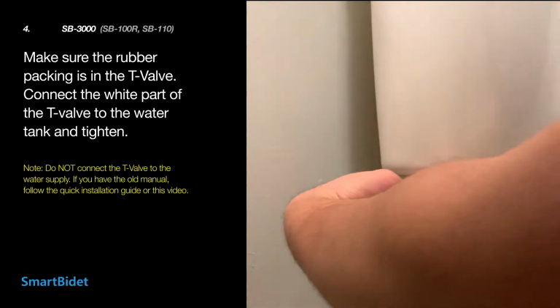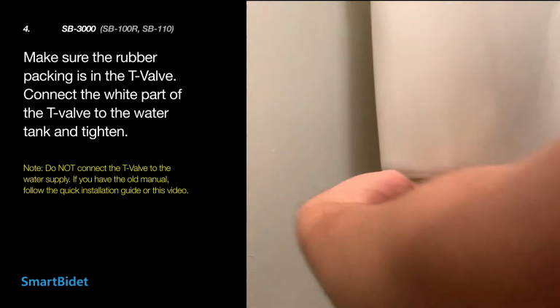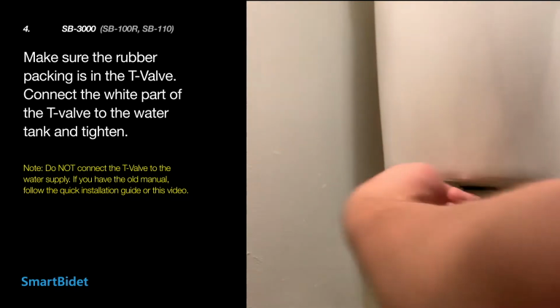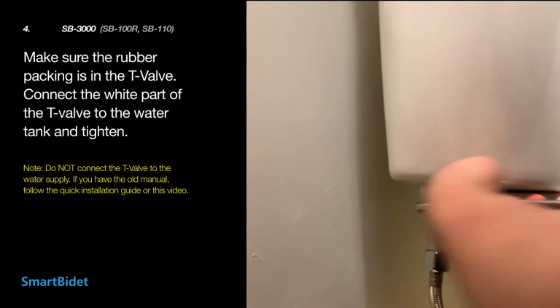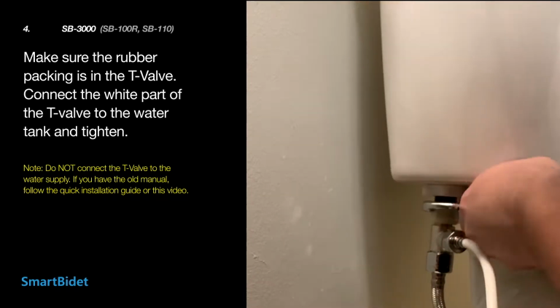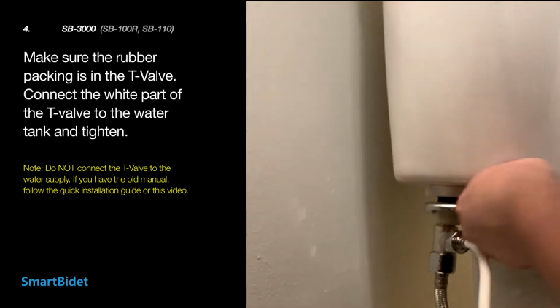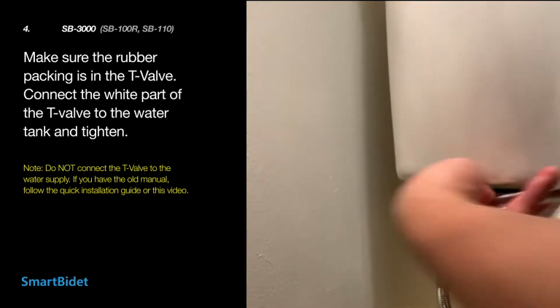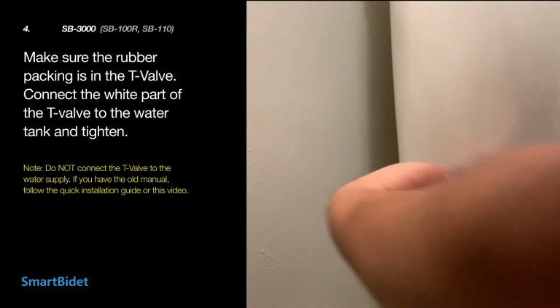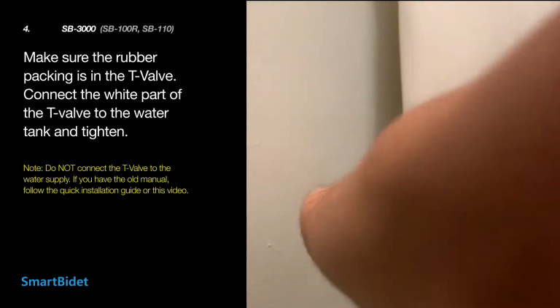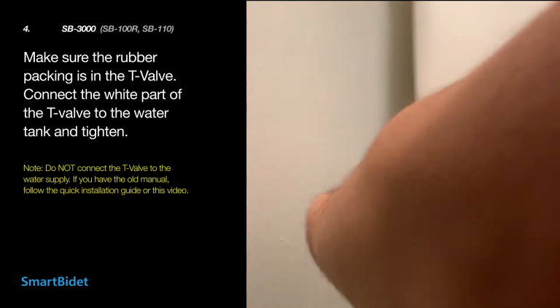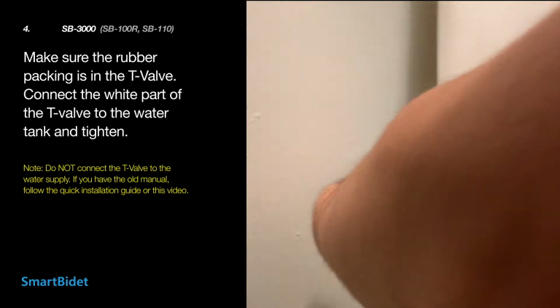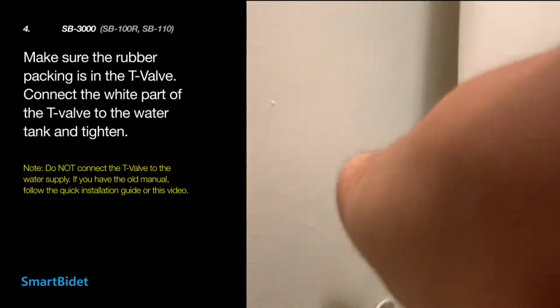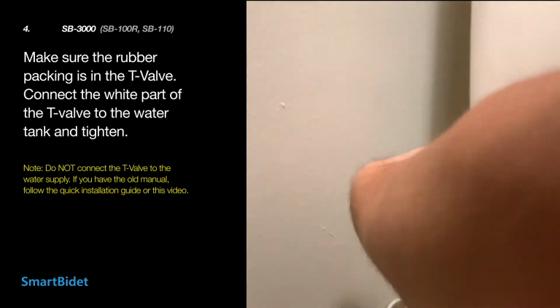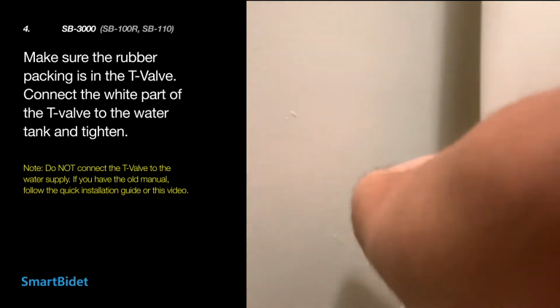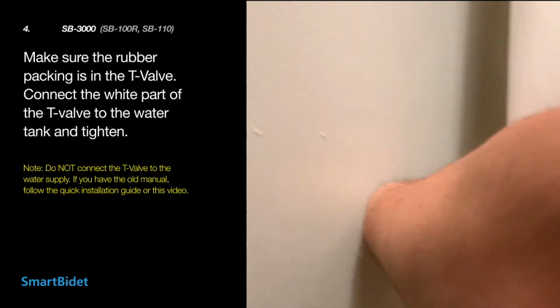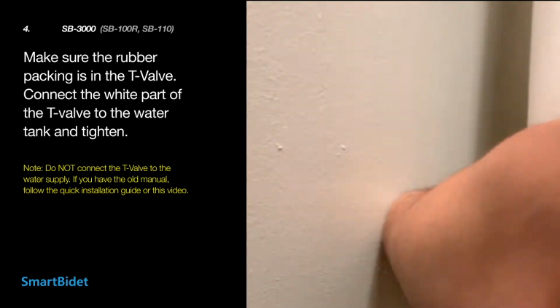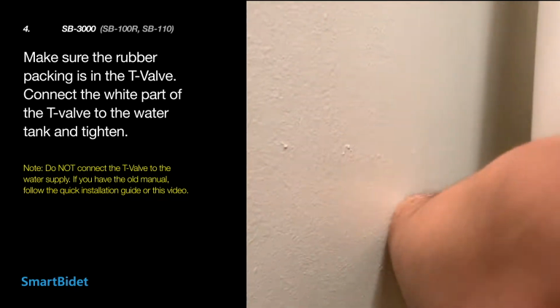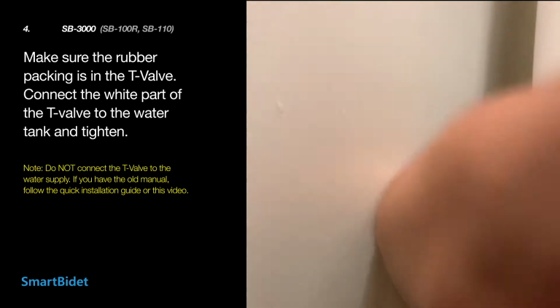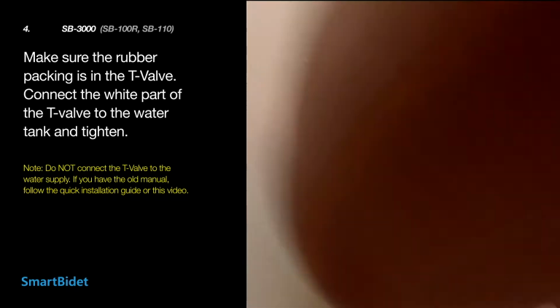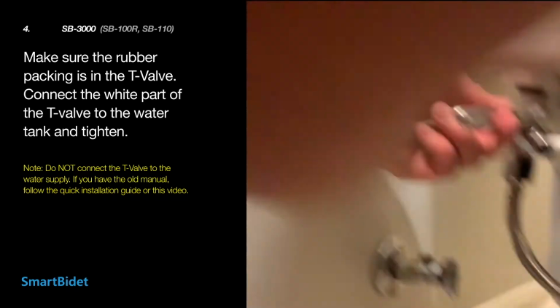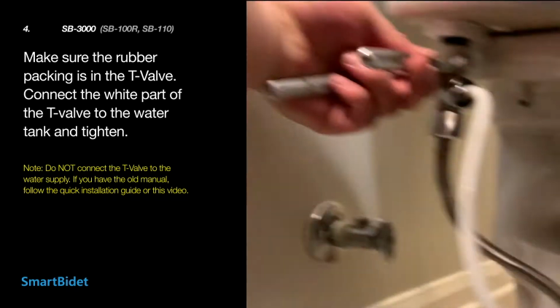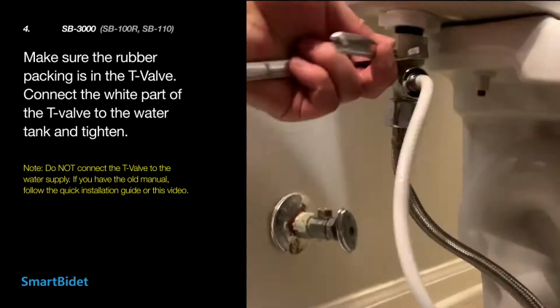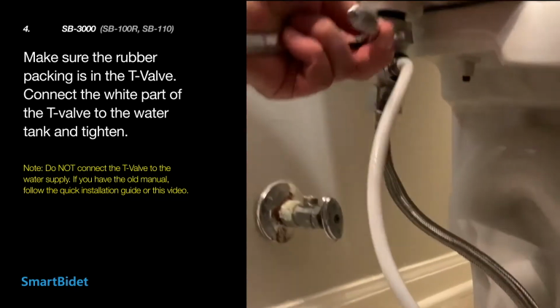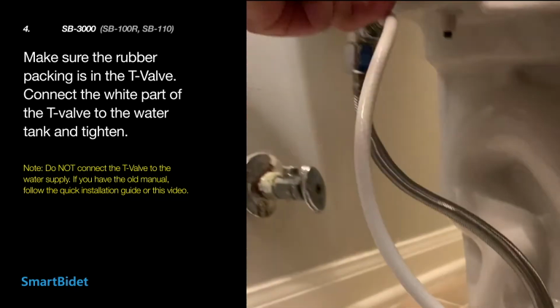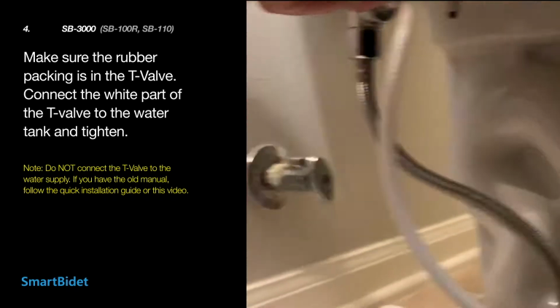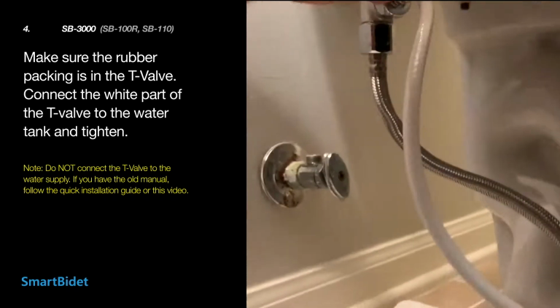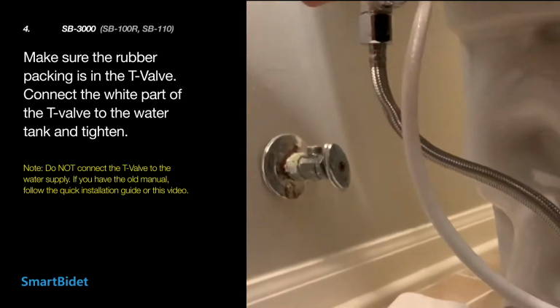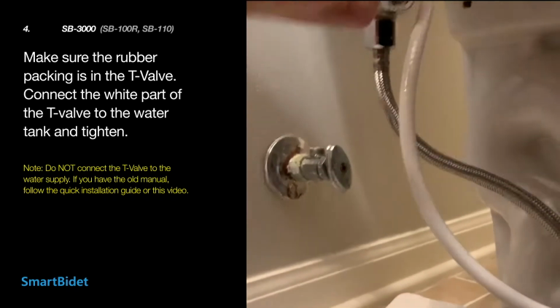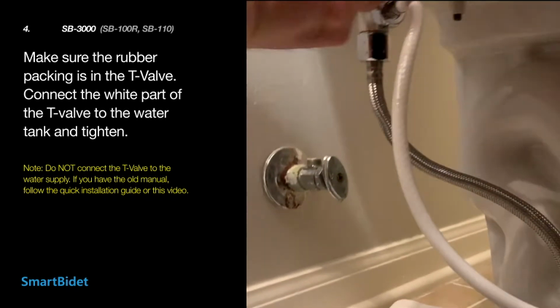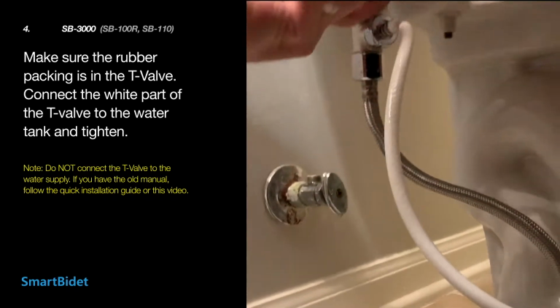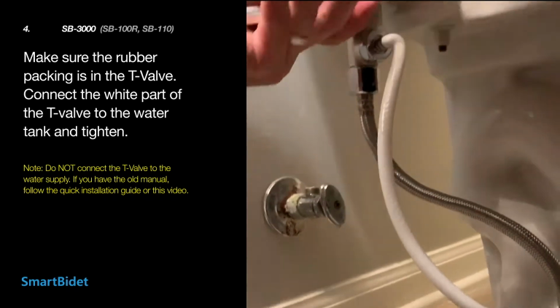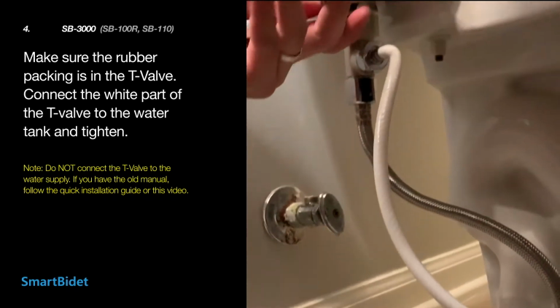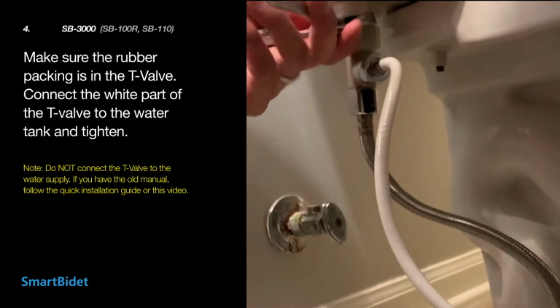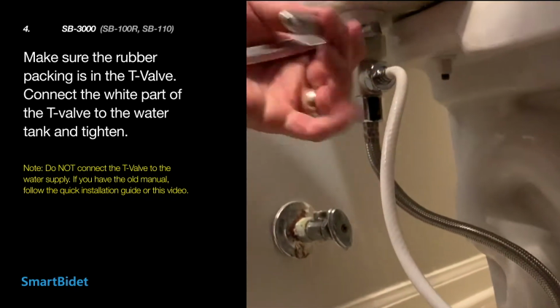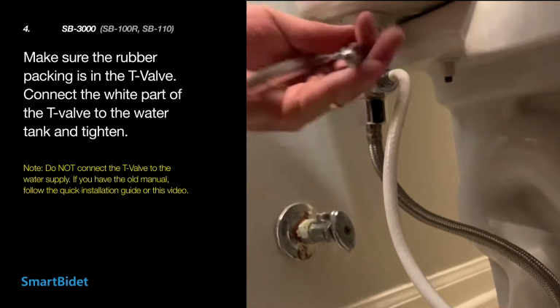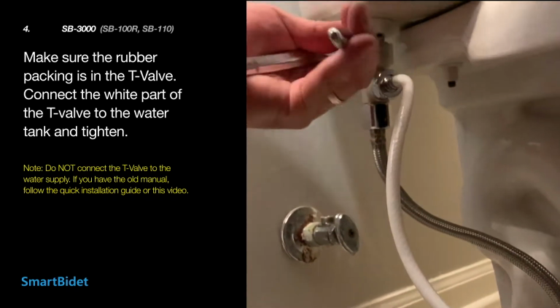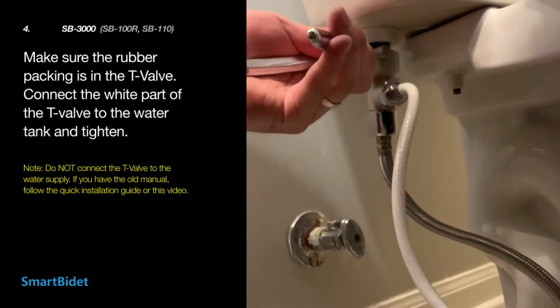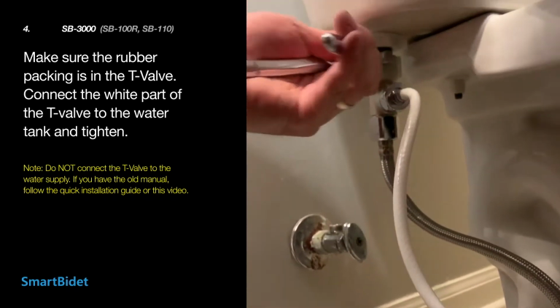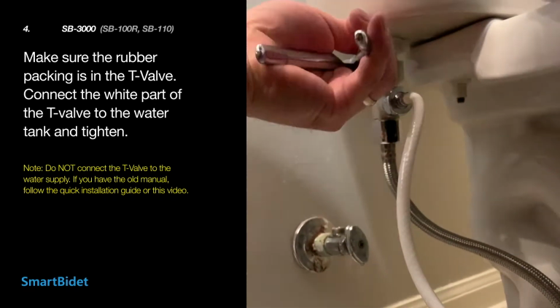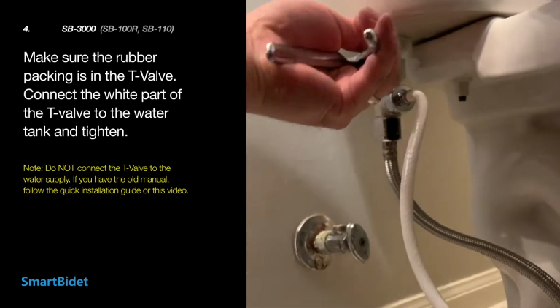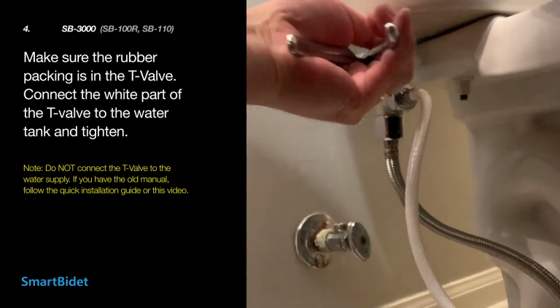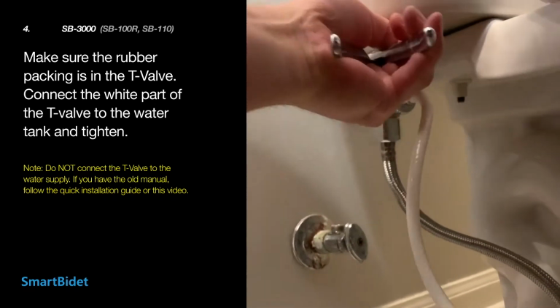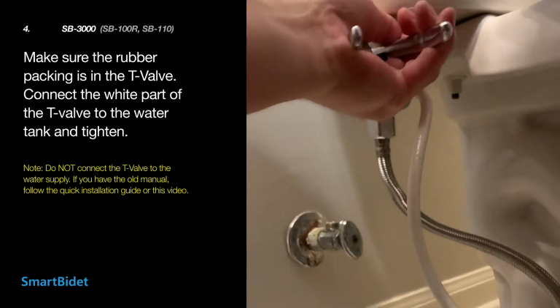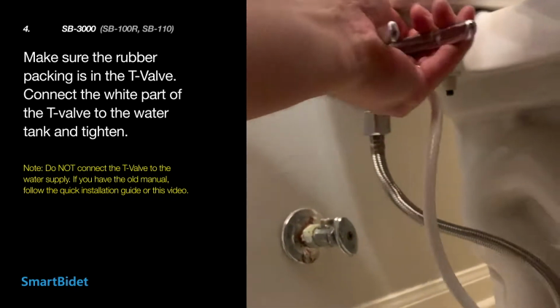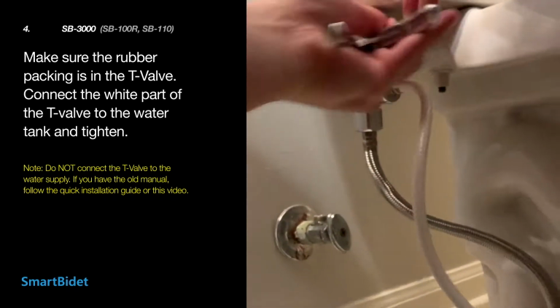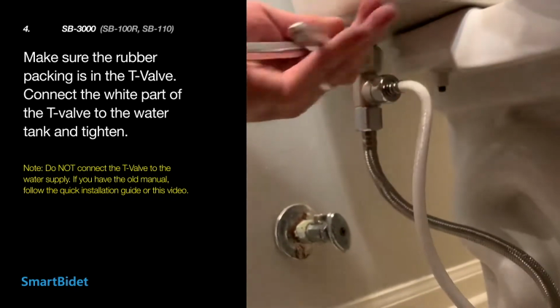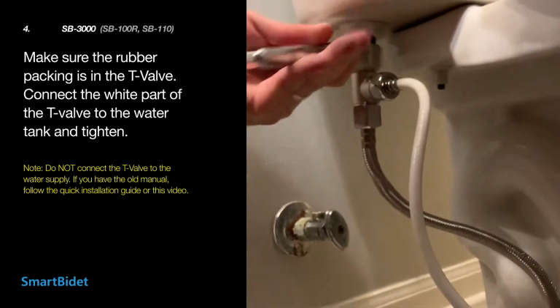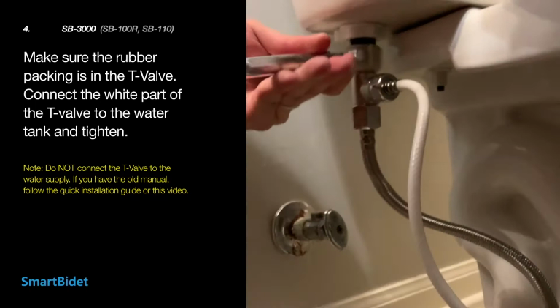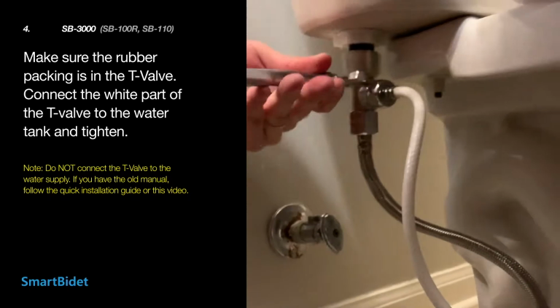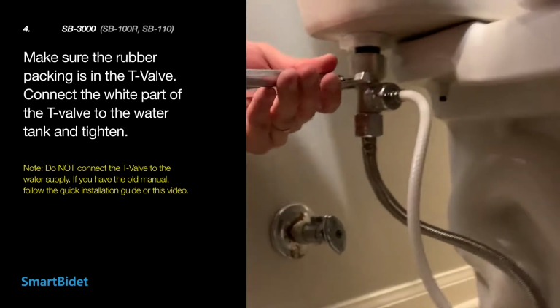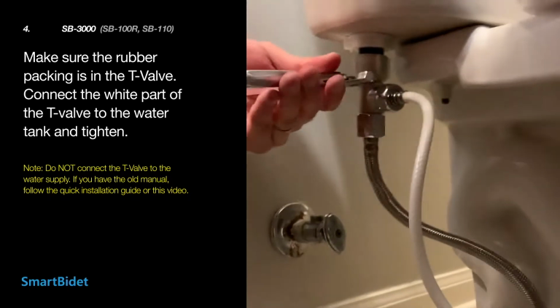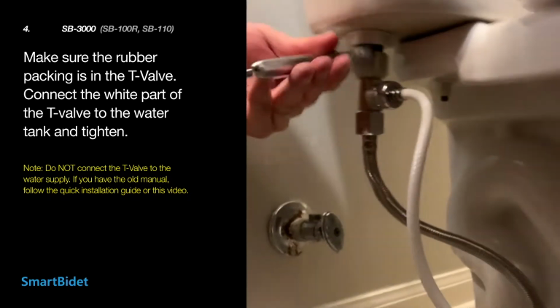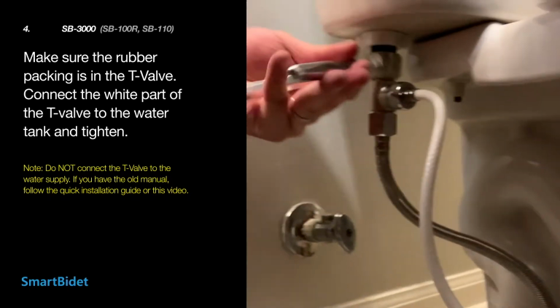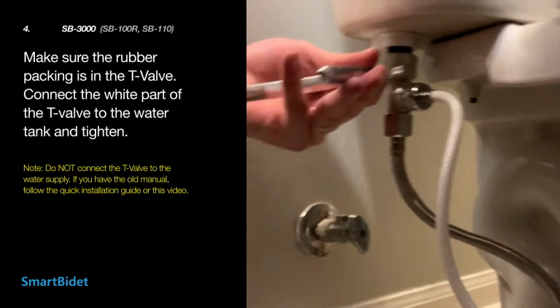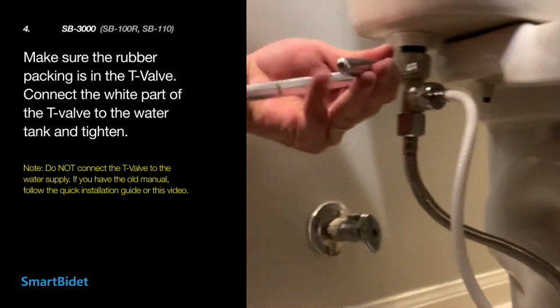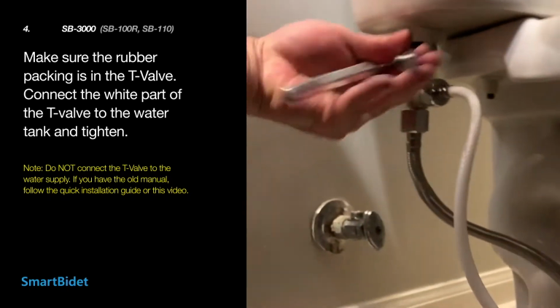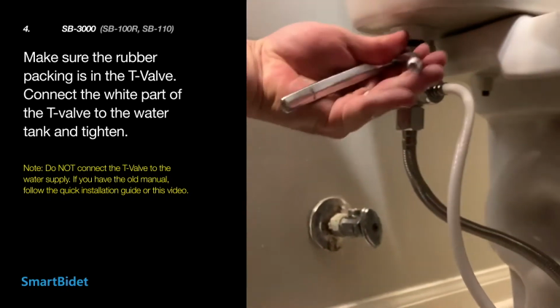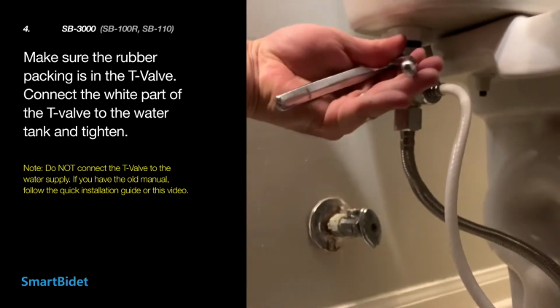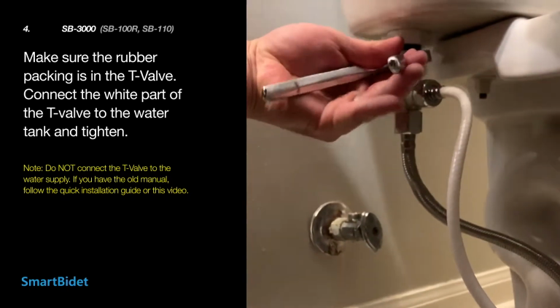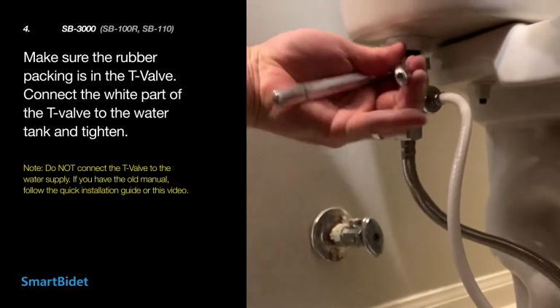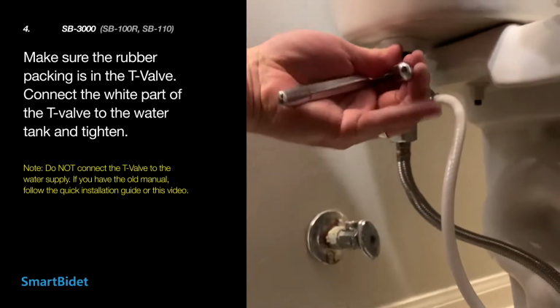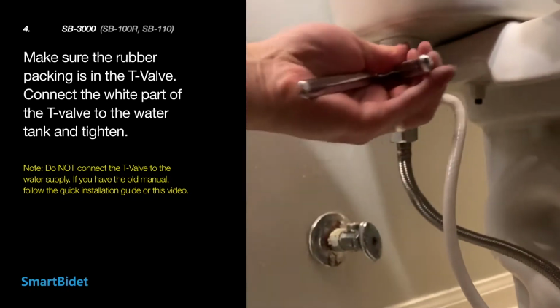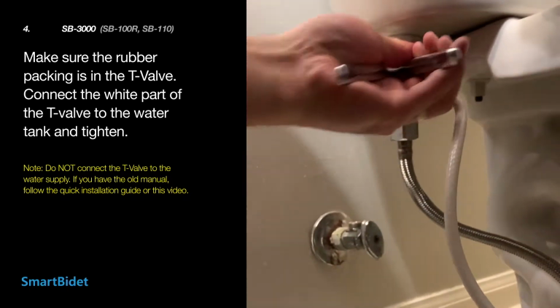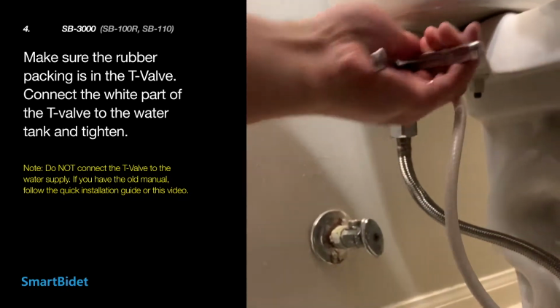Connect the white plastic part of the T-valve to the water tank and tighten. Do not connect the T-valve directly to the water supply.